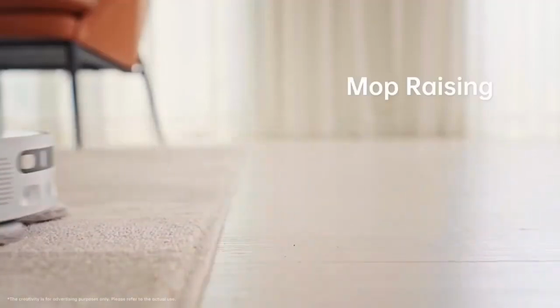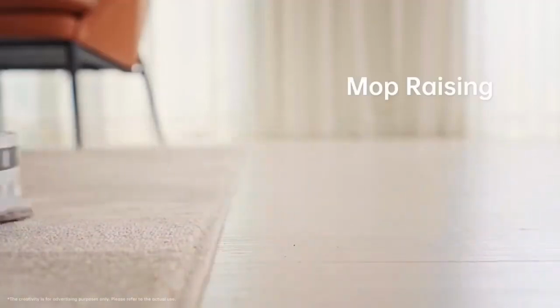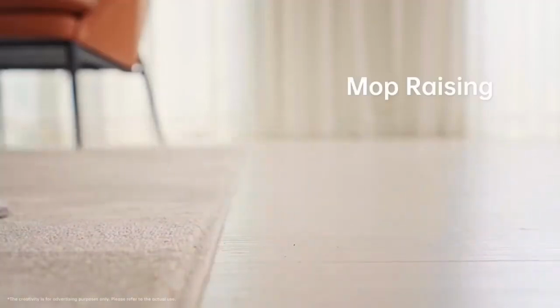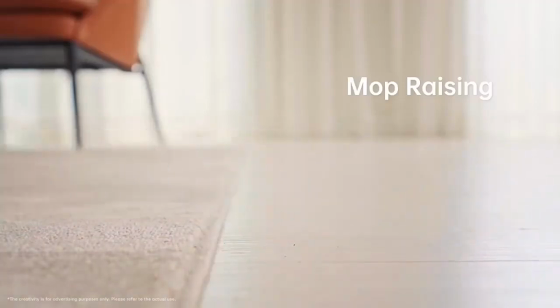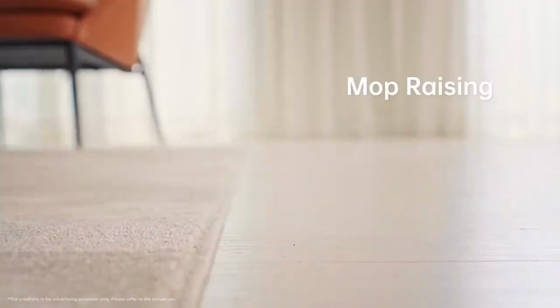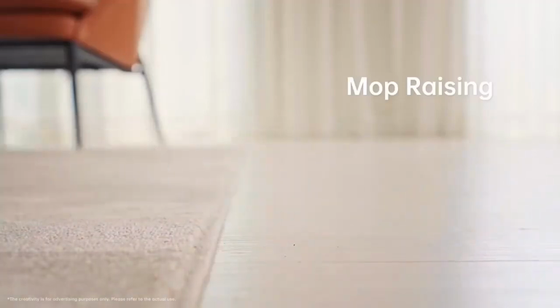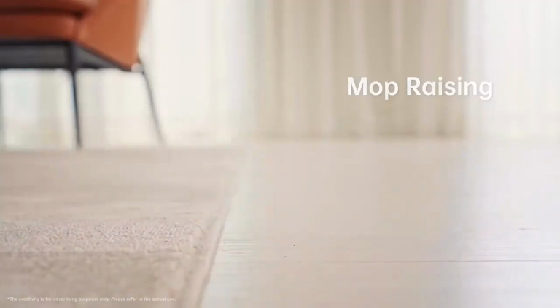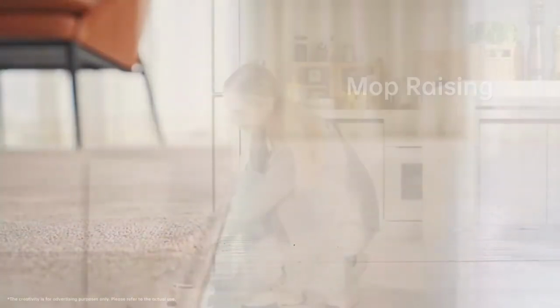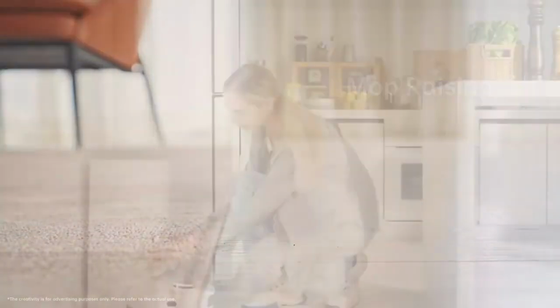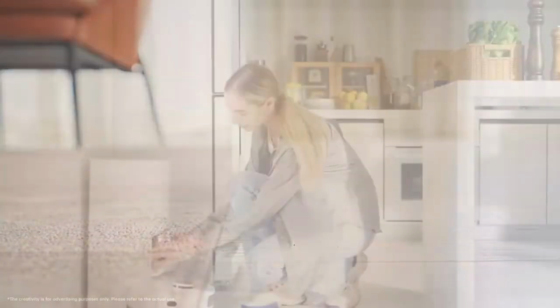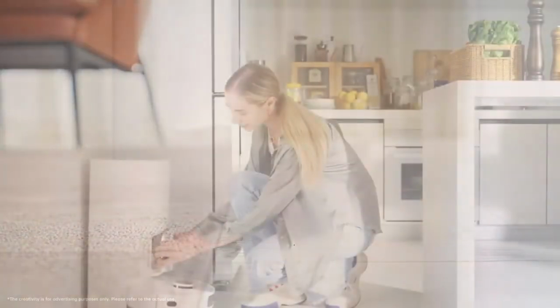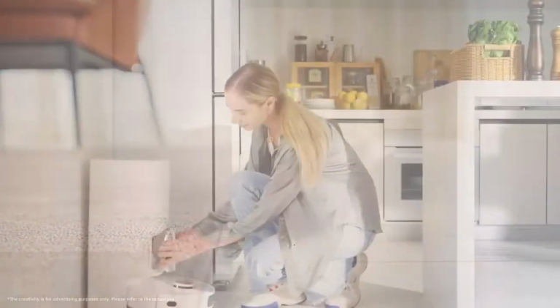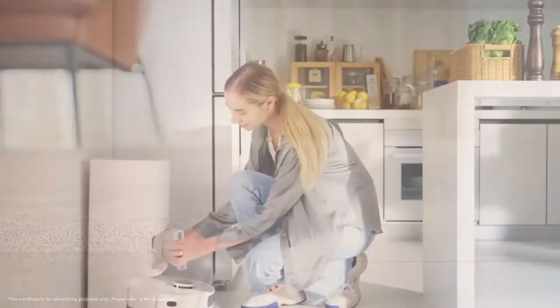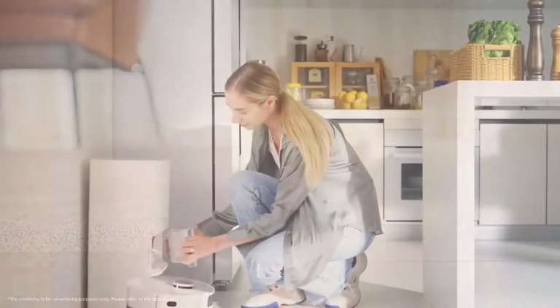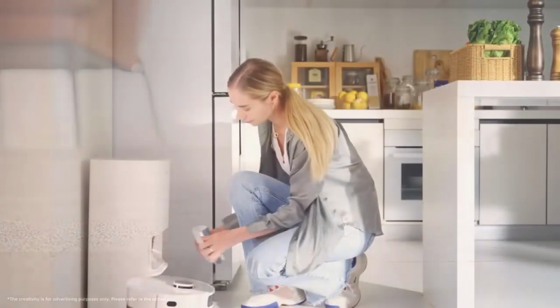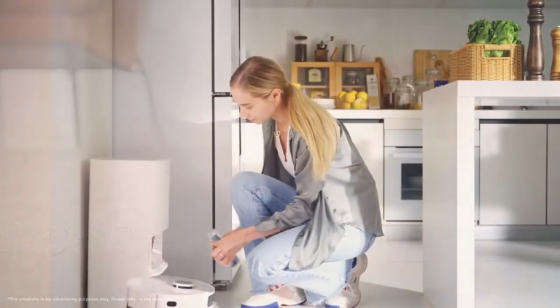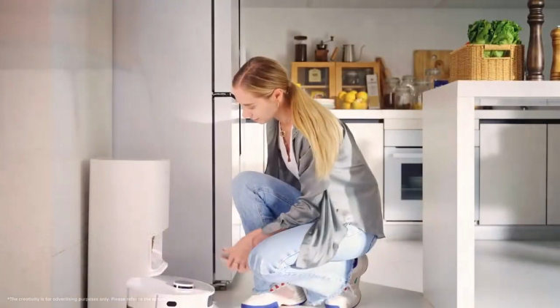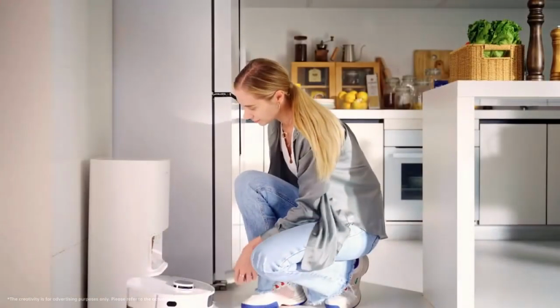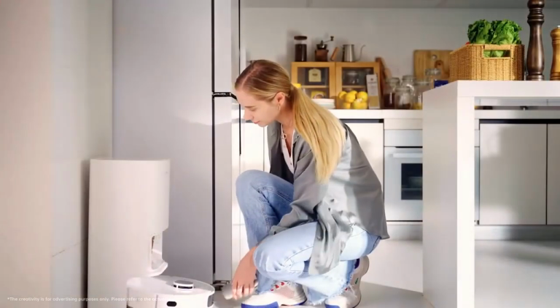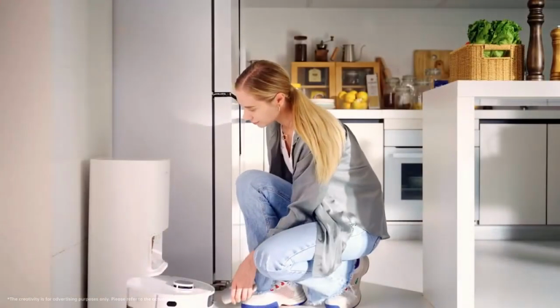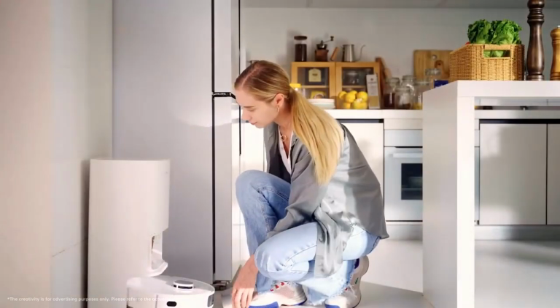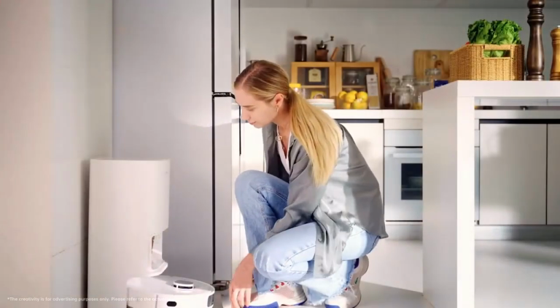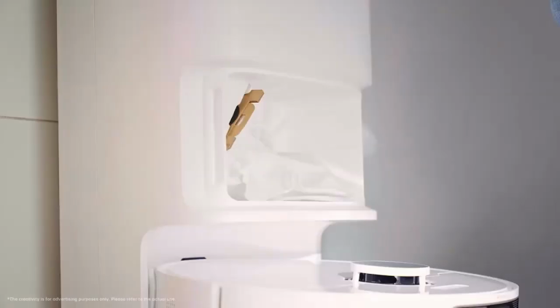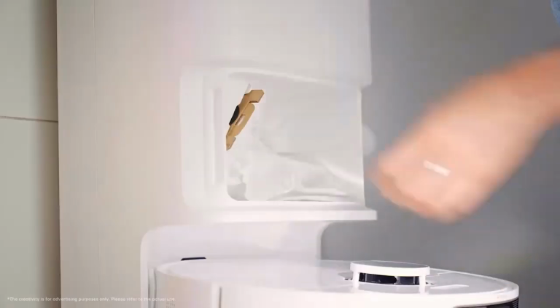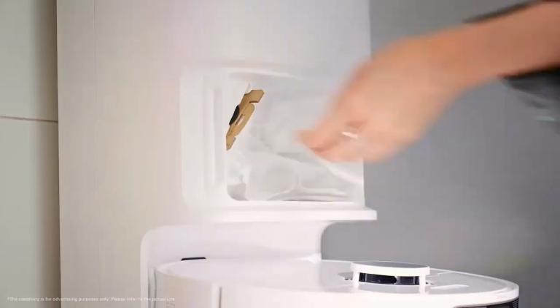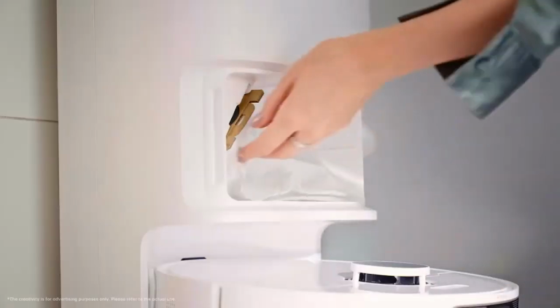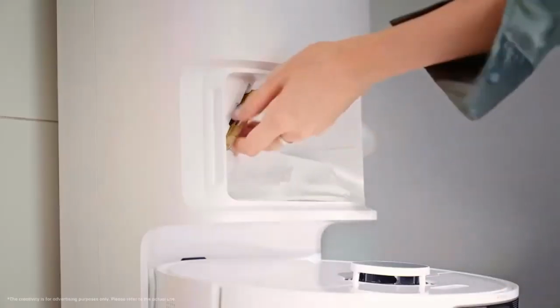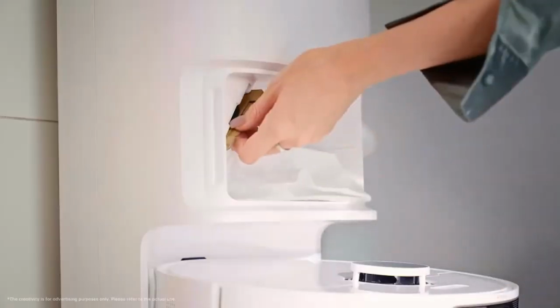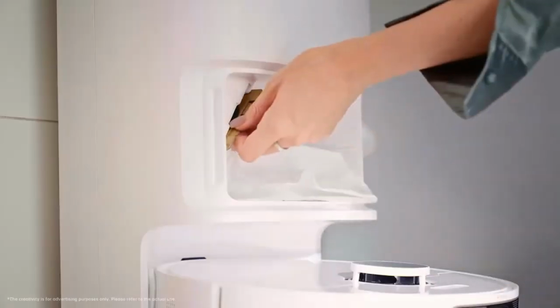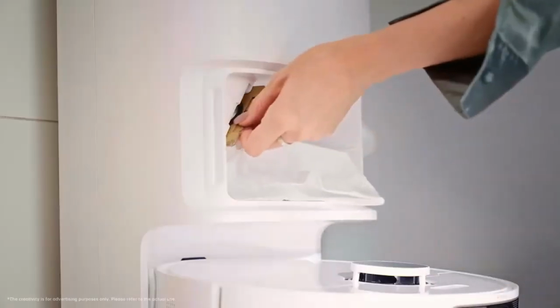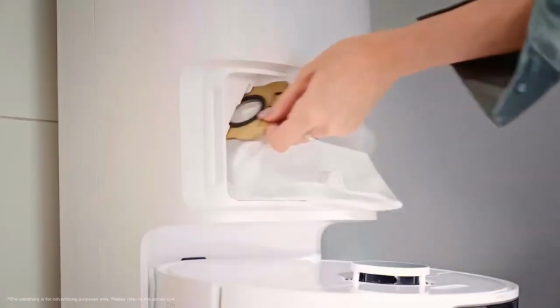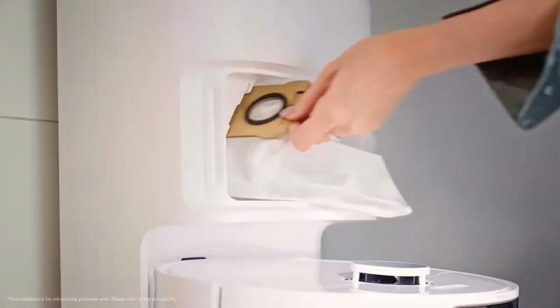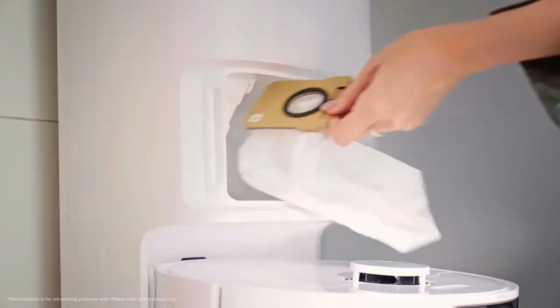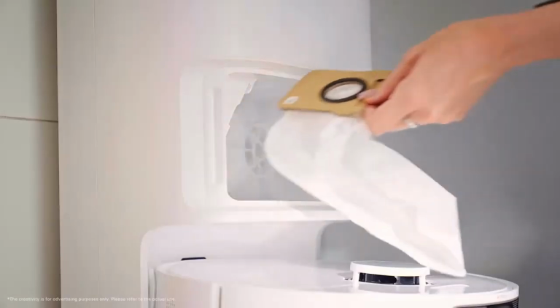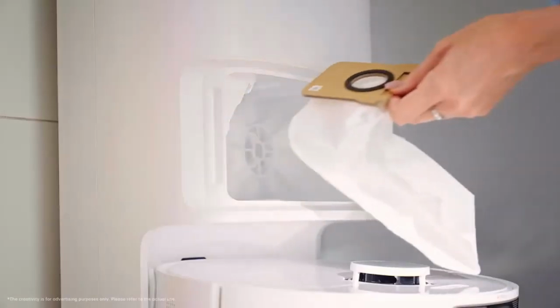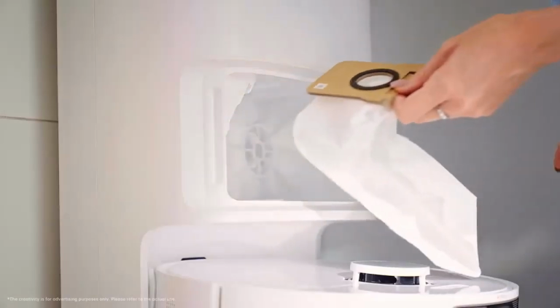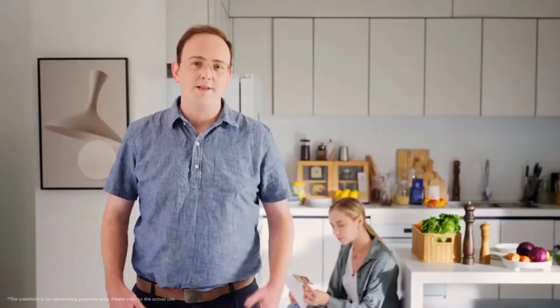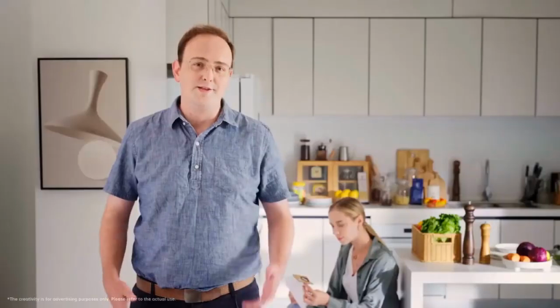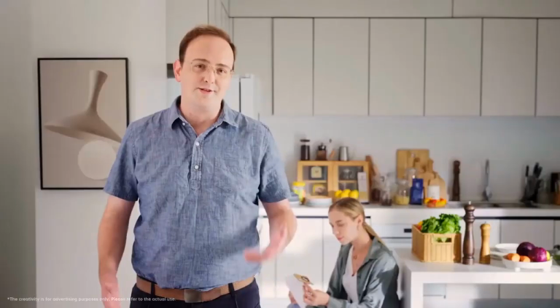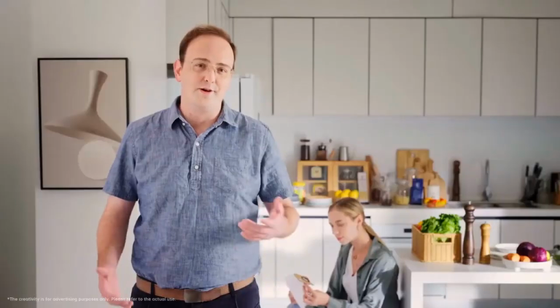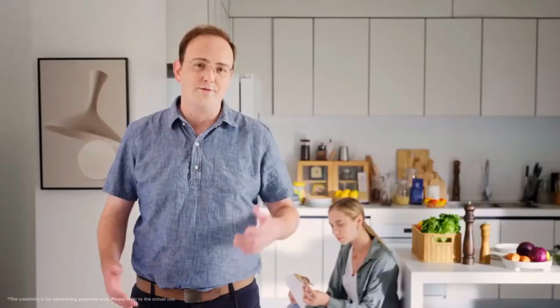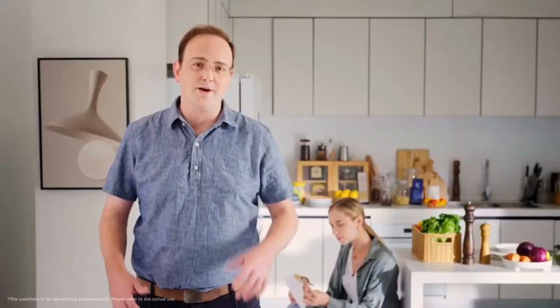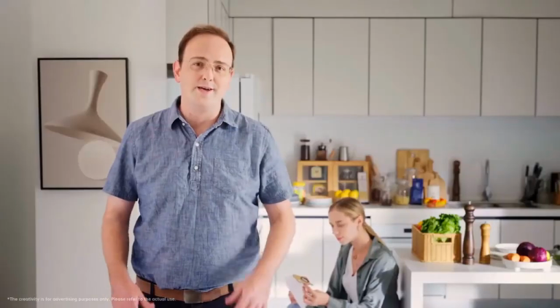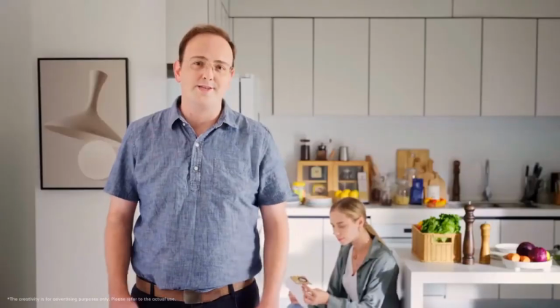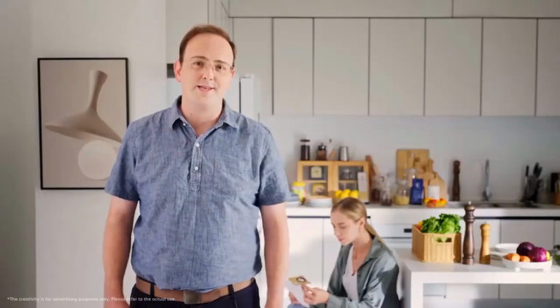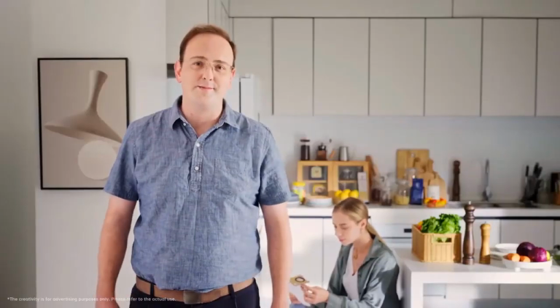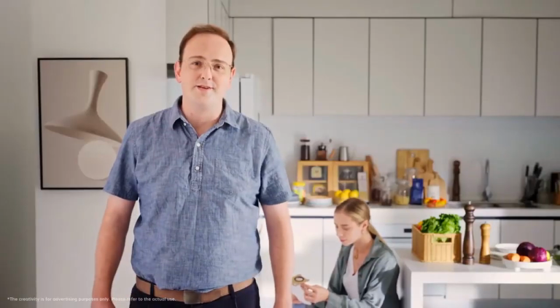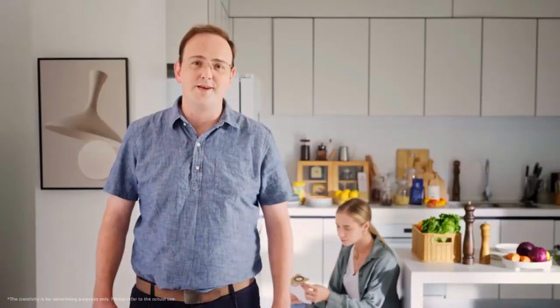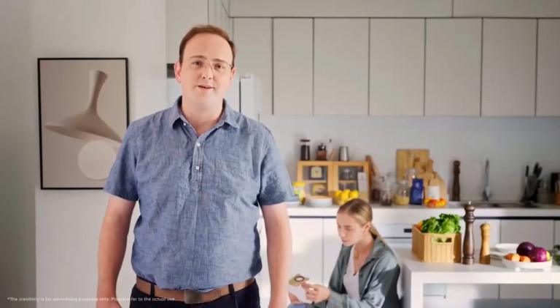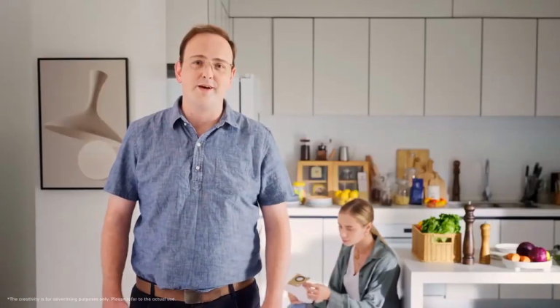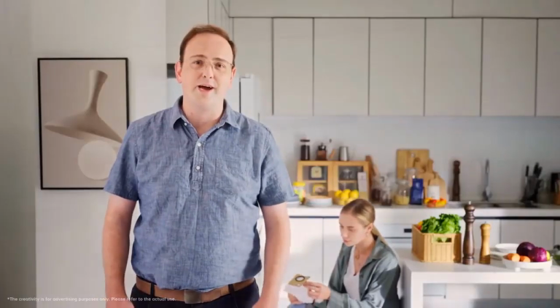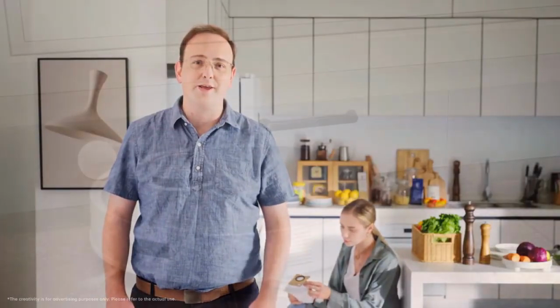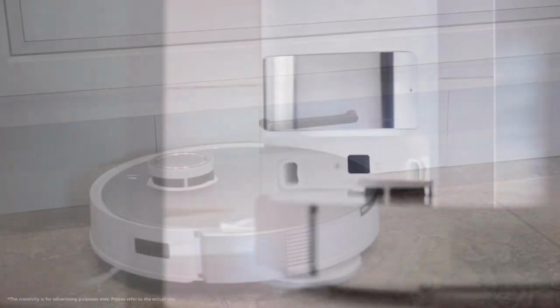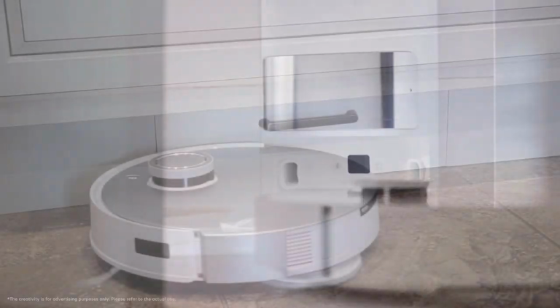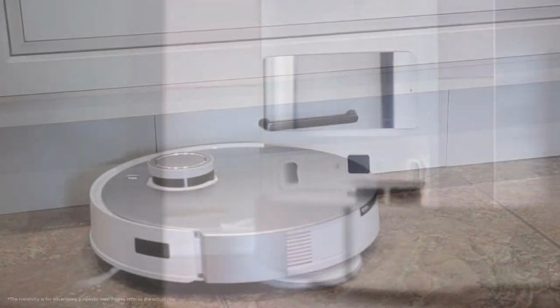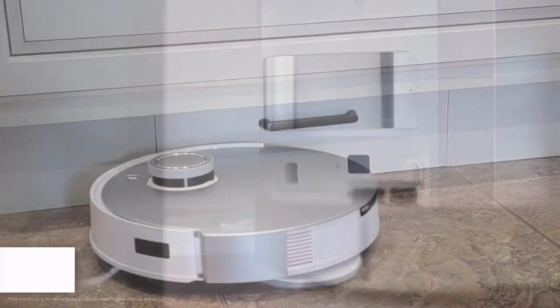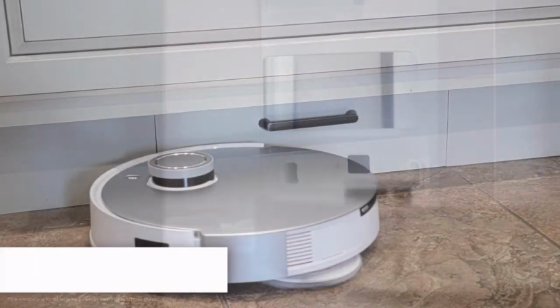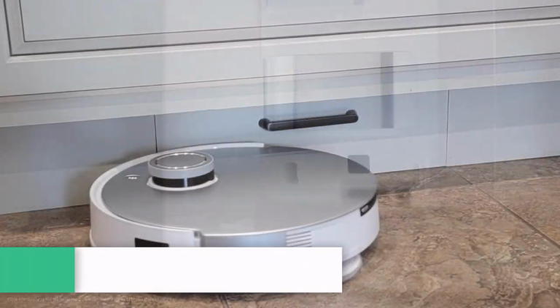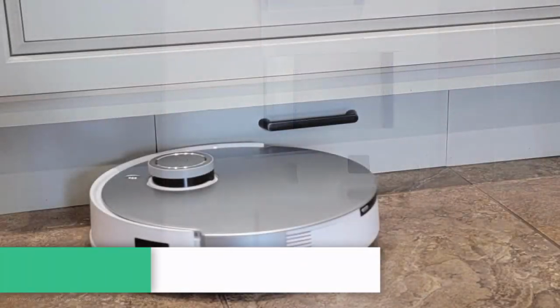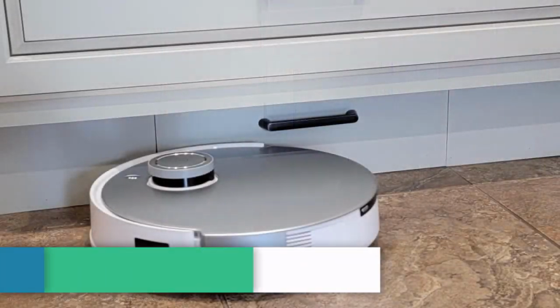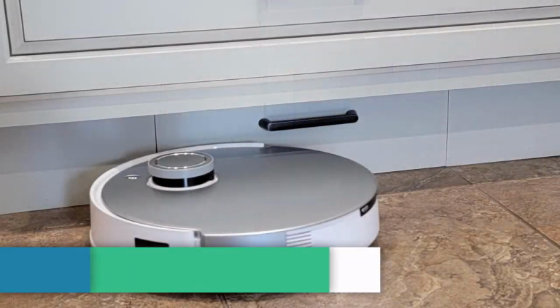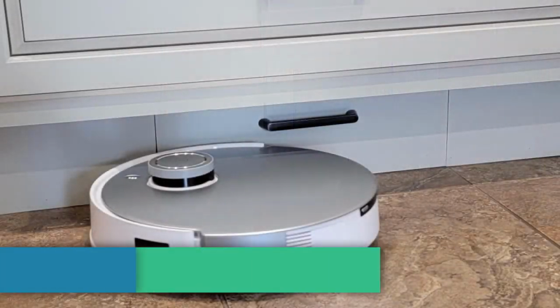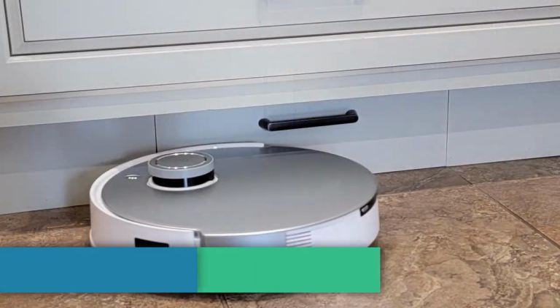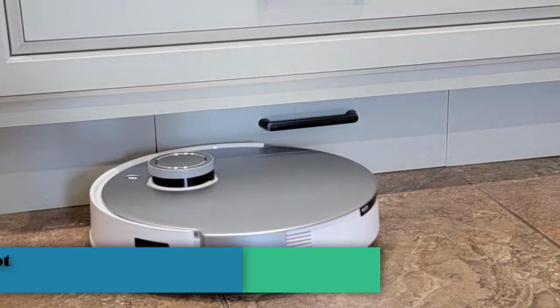Though it is one of the most expensive robots we have ever tested, we think its performance and features make it worth it.